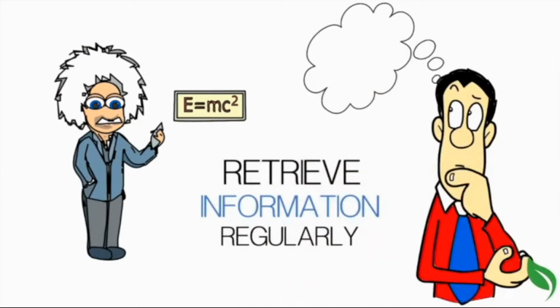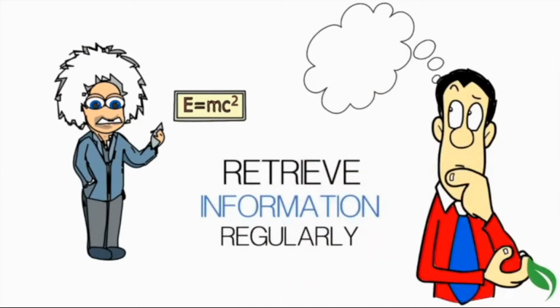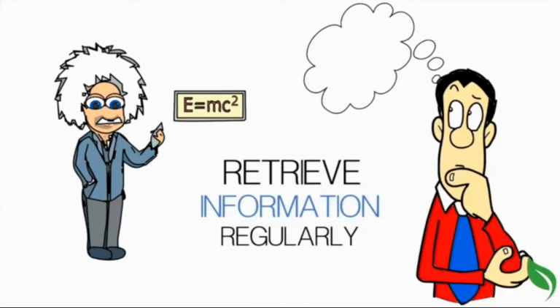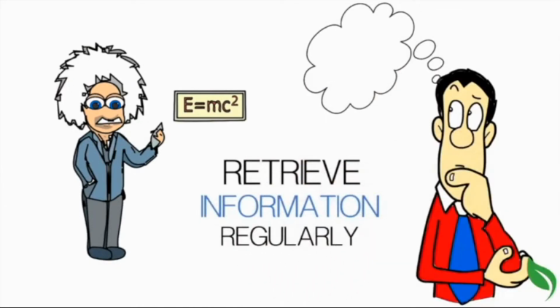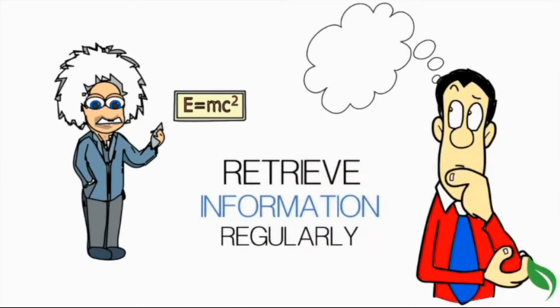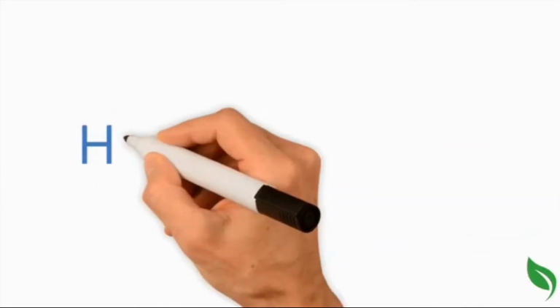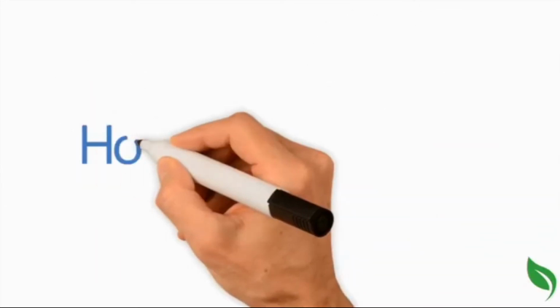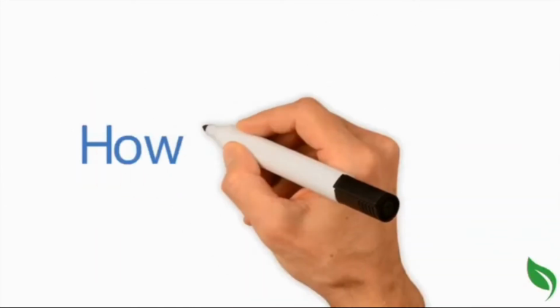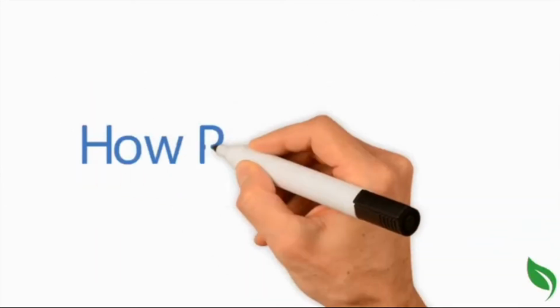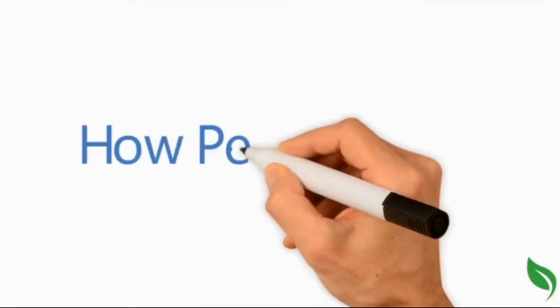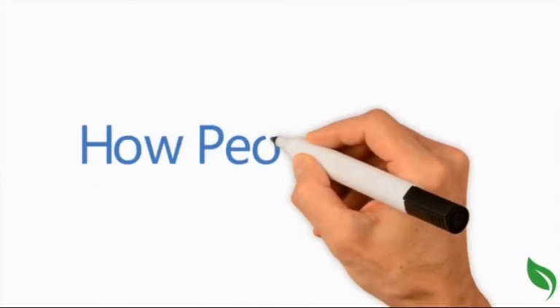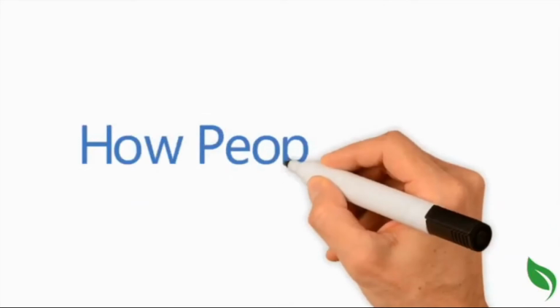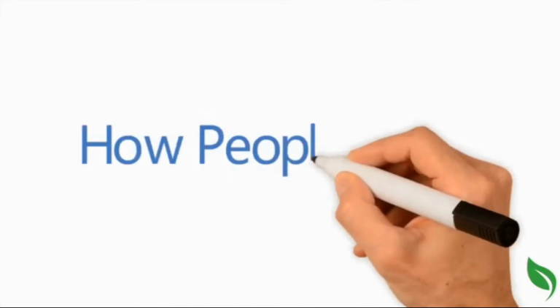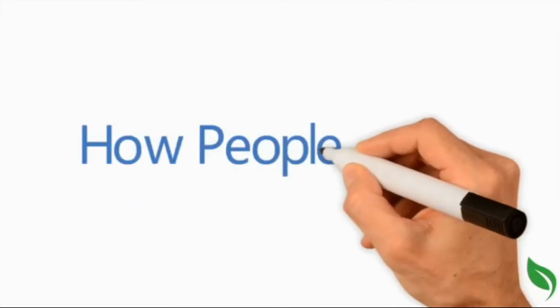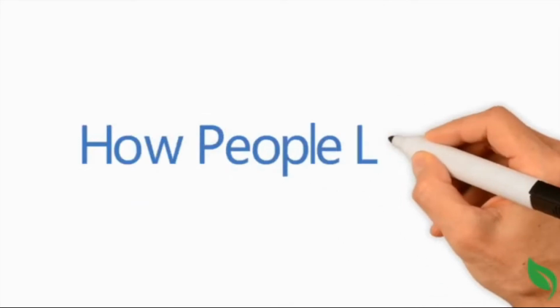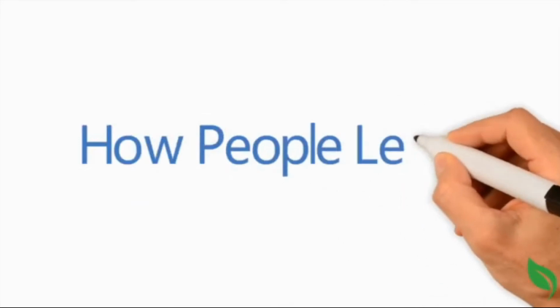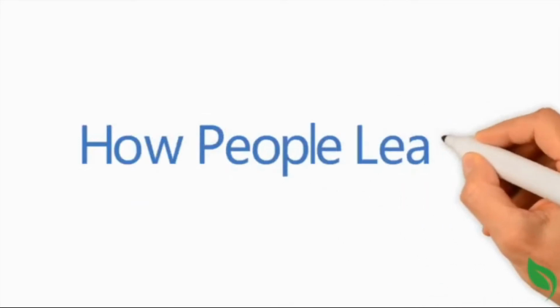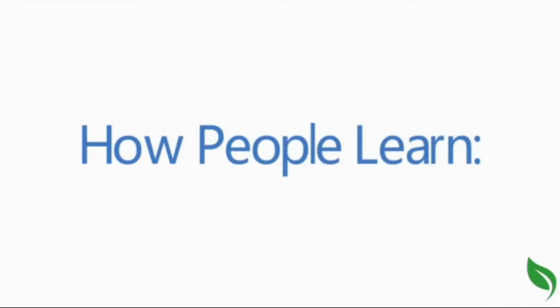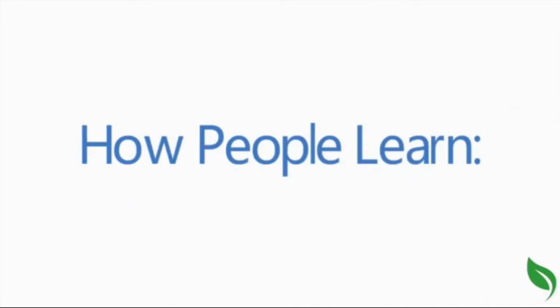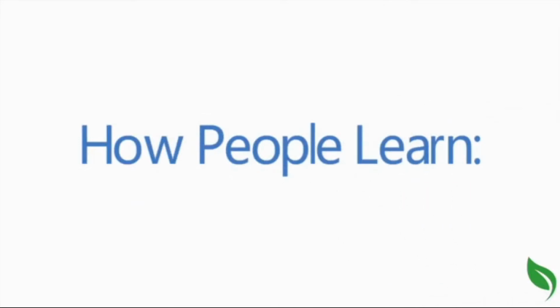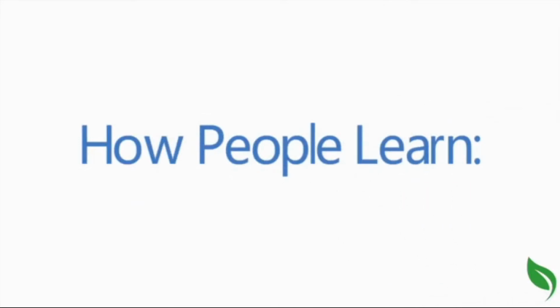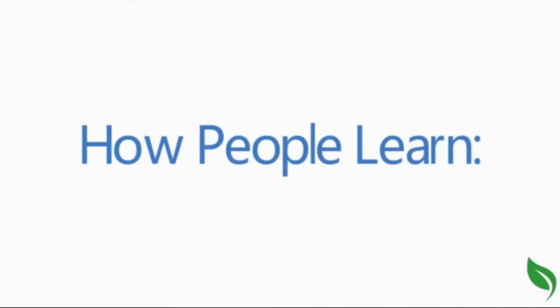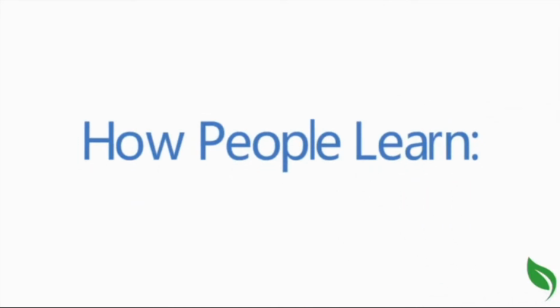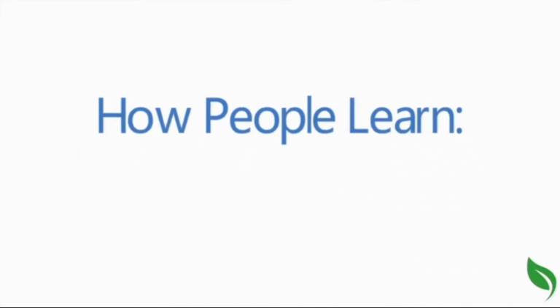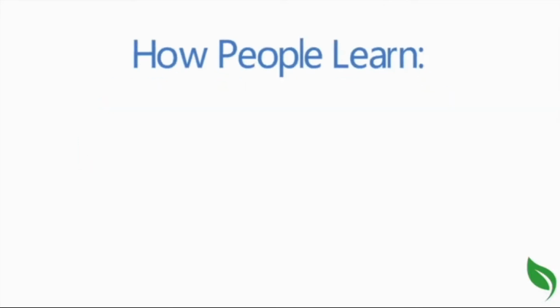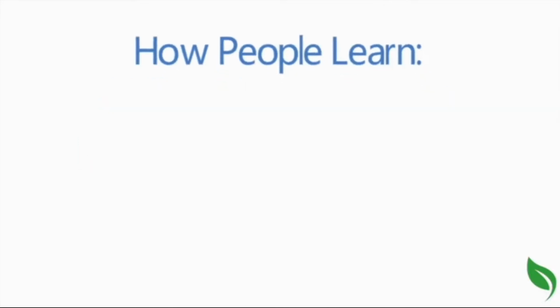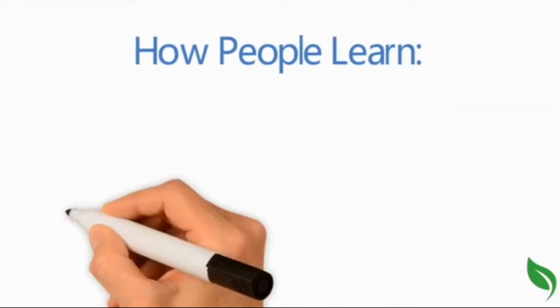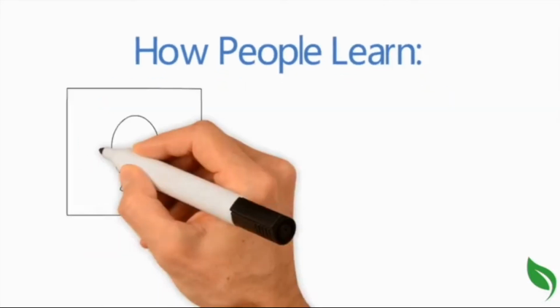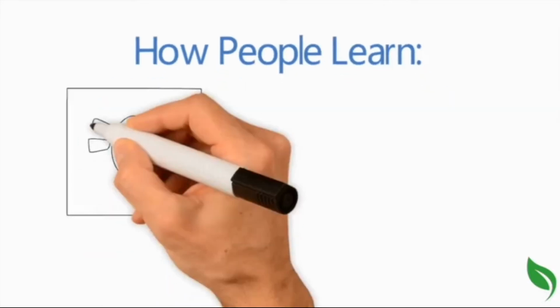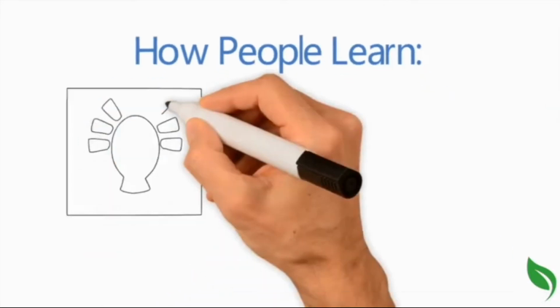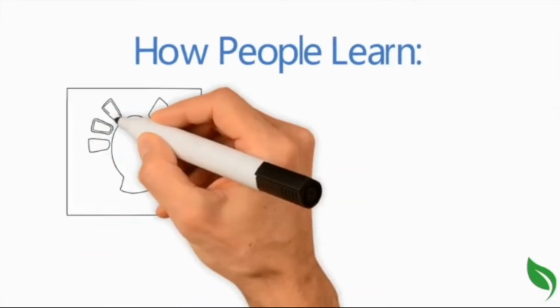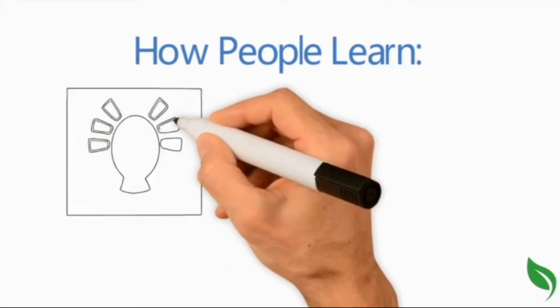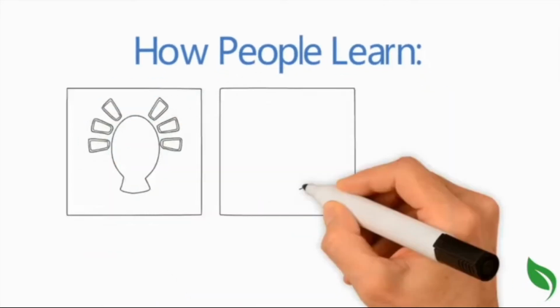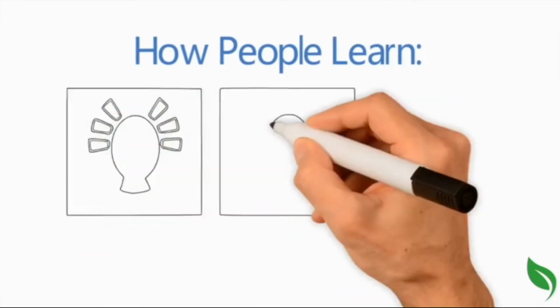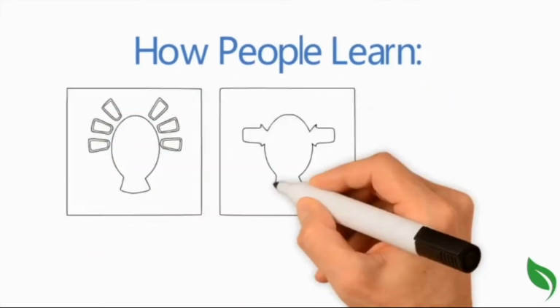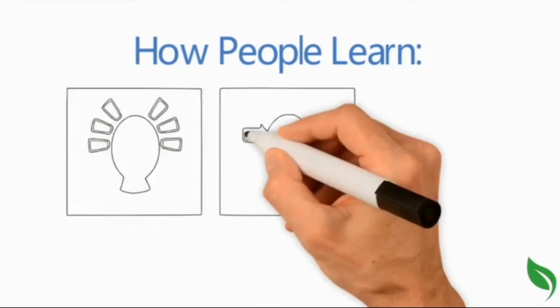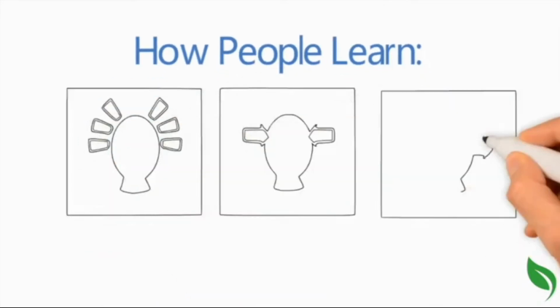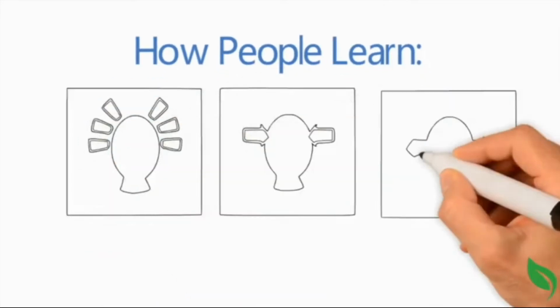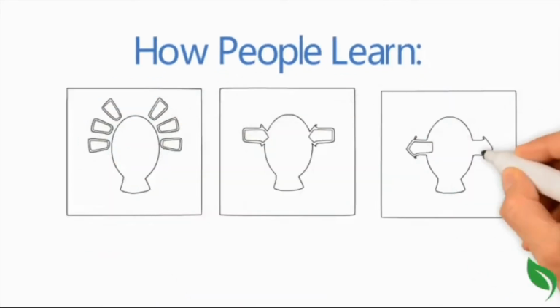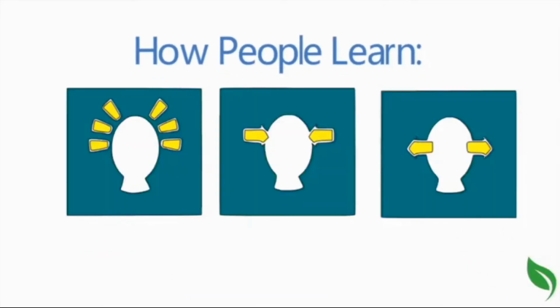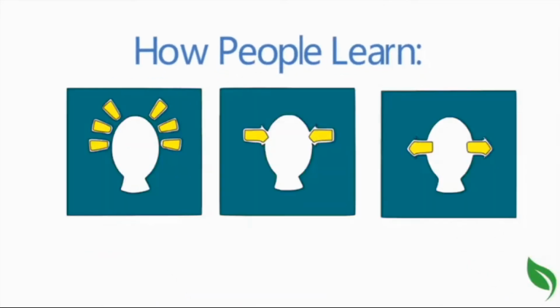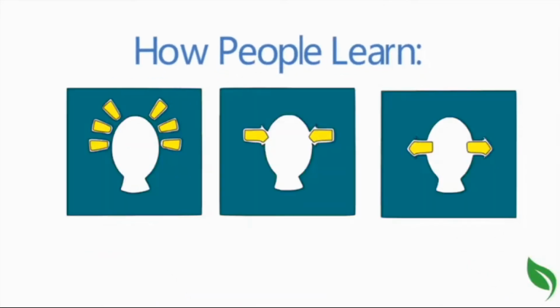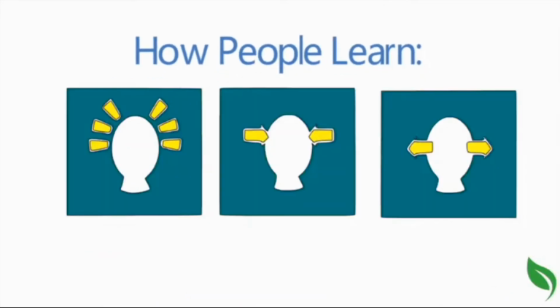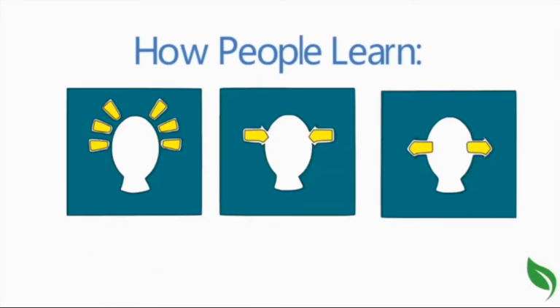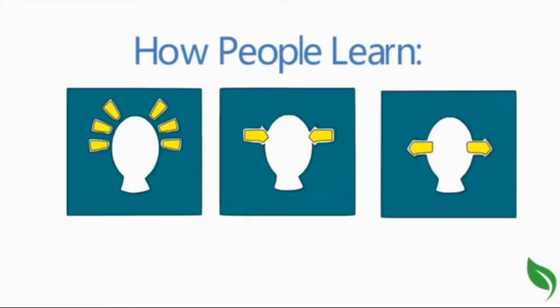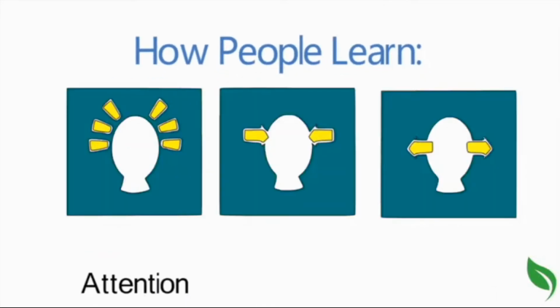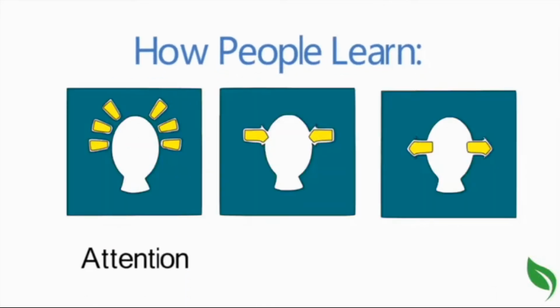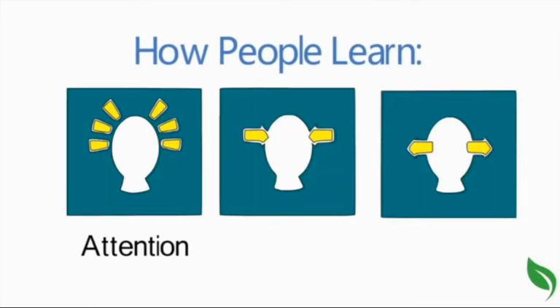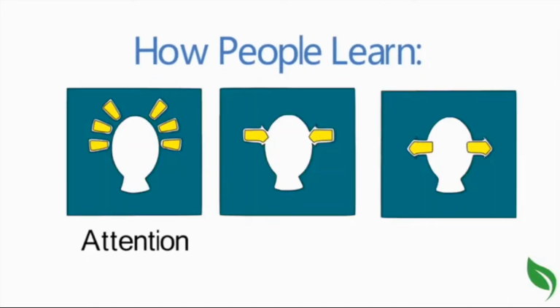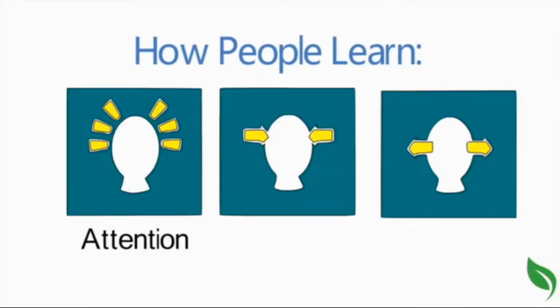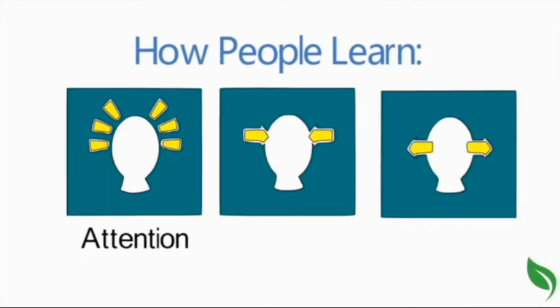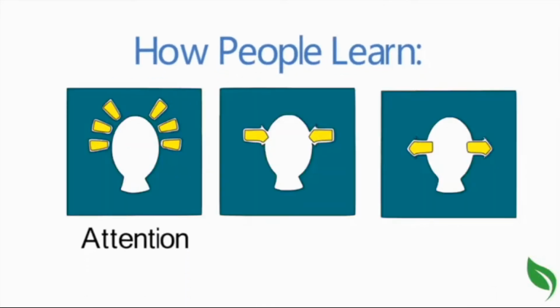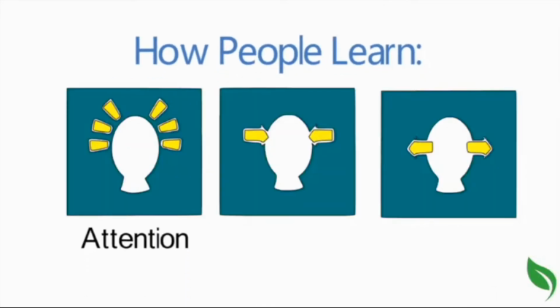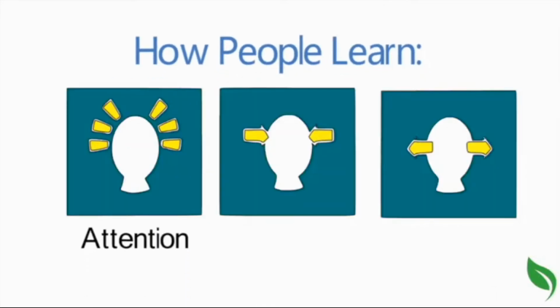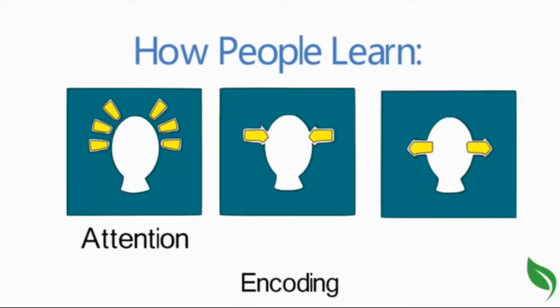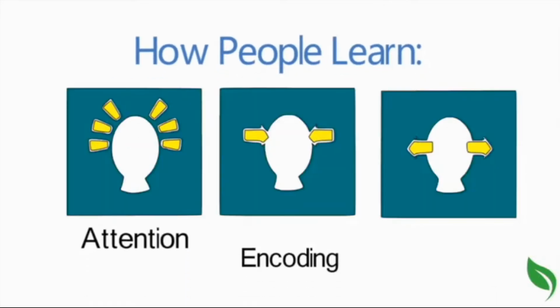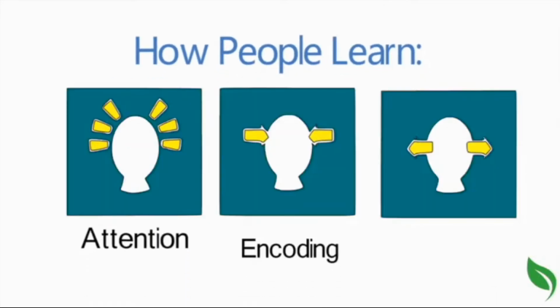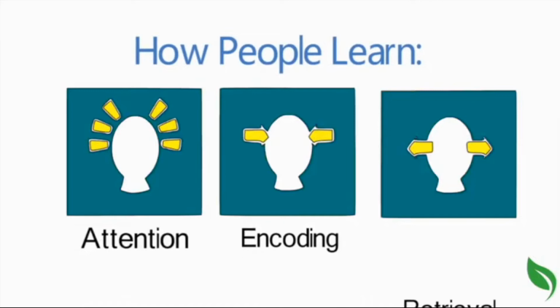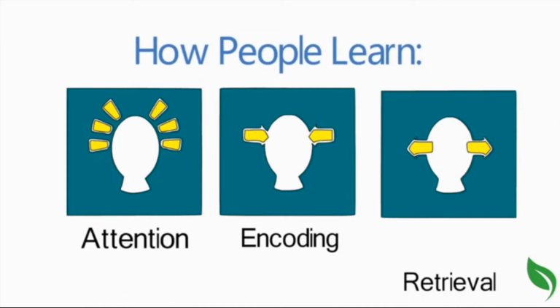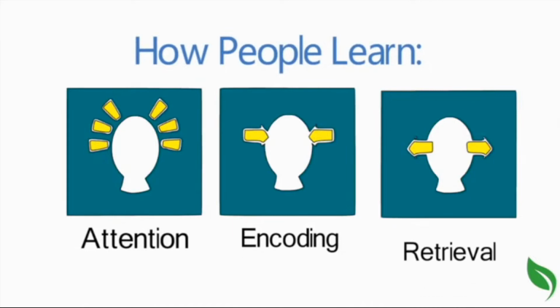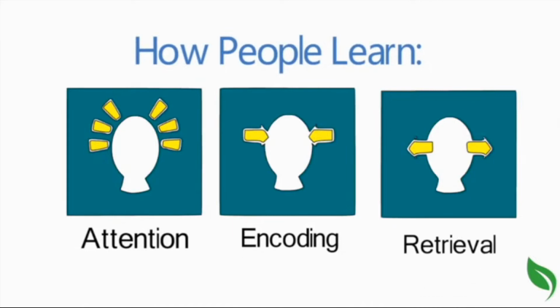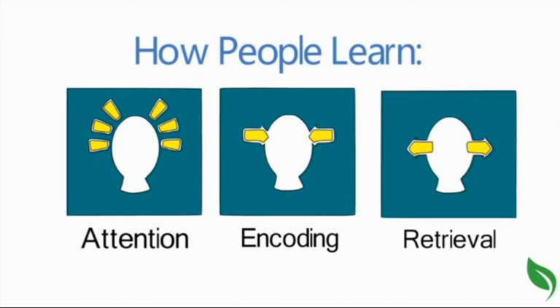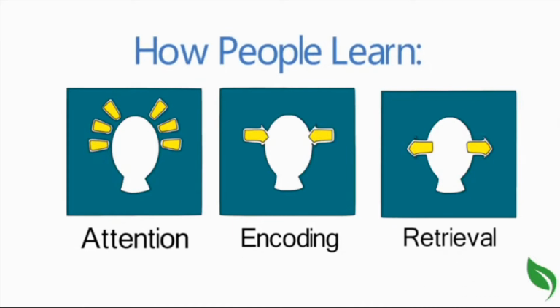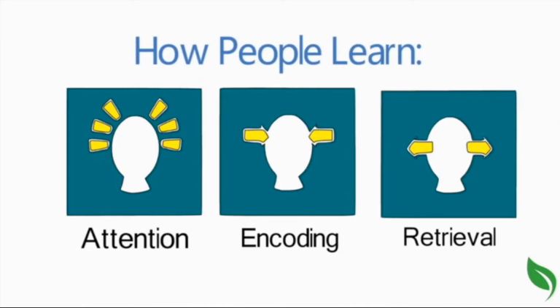What this means is that learning depends on three critical processes: attention, encoding, and retrieval.